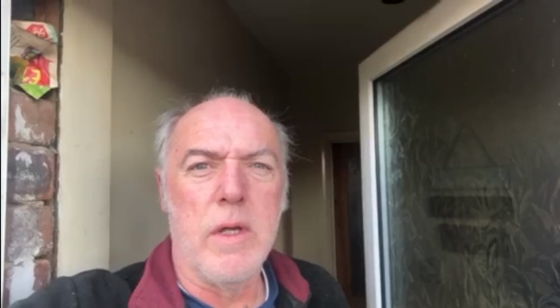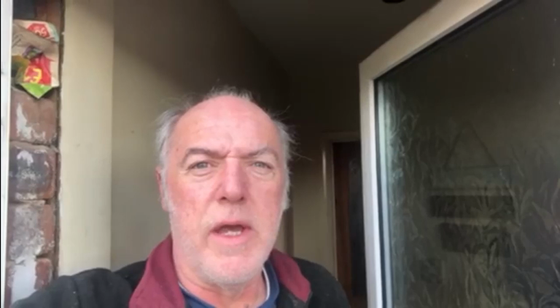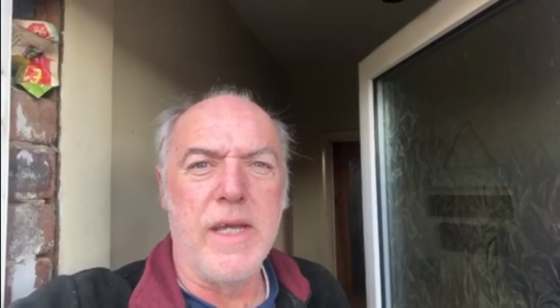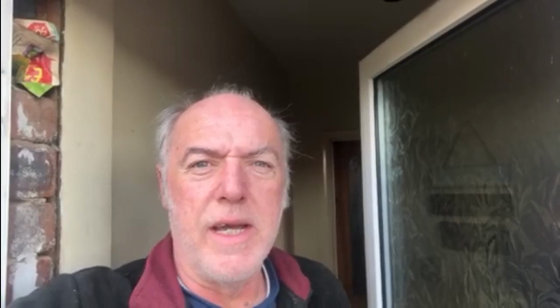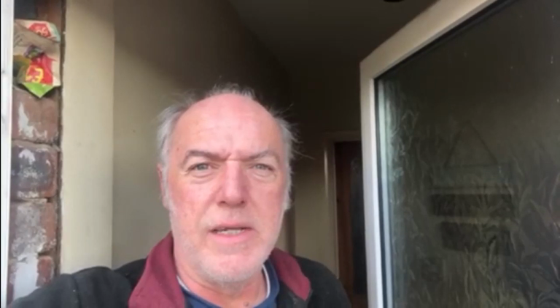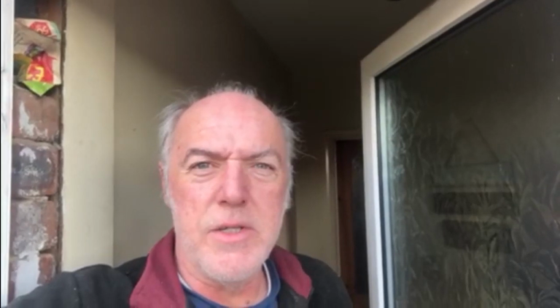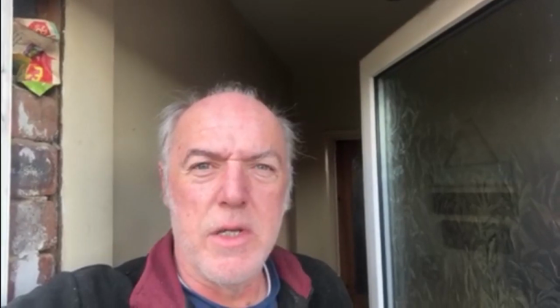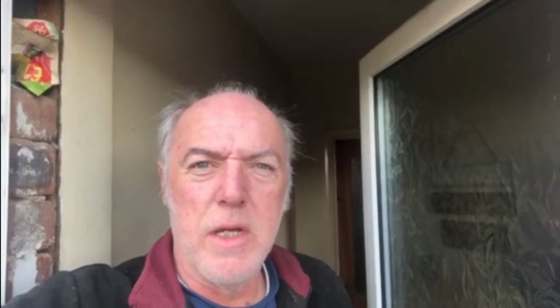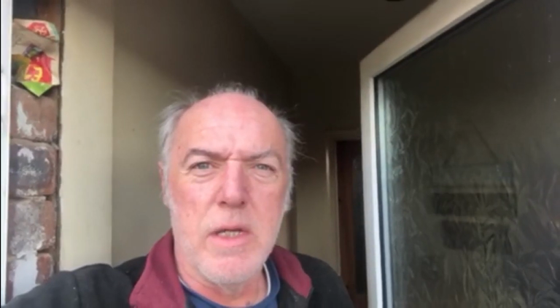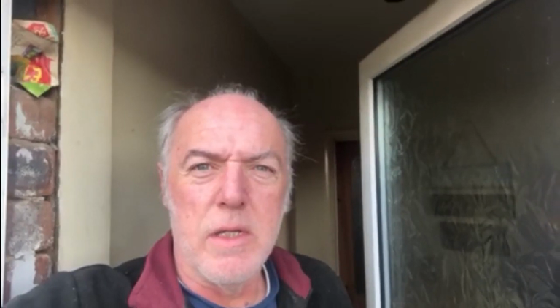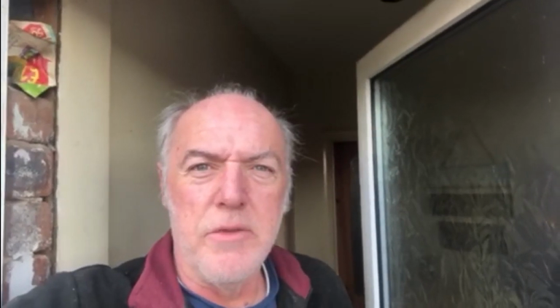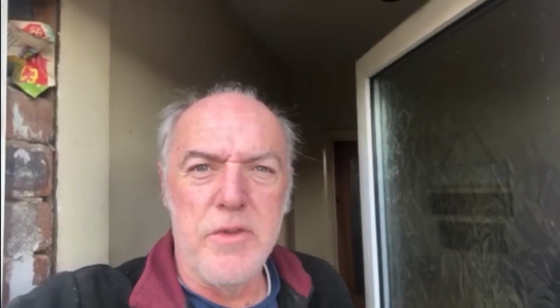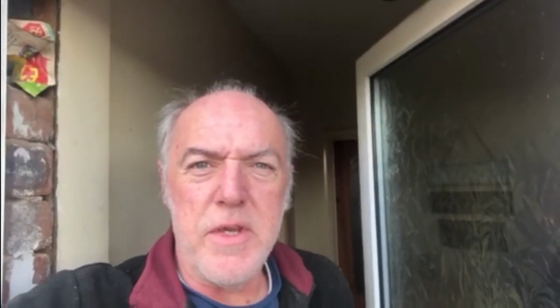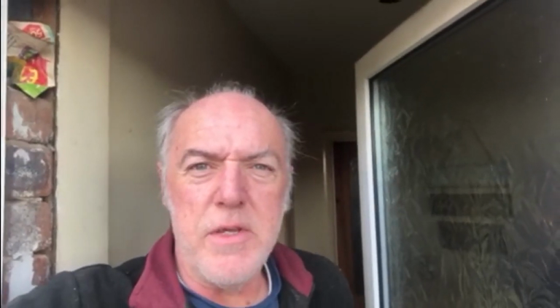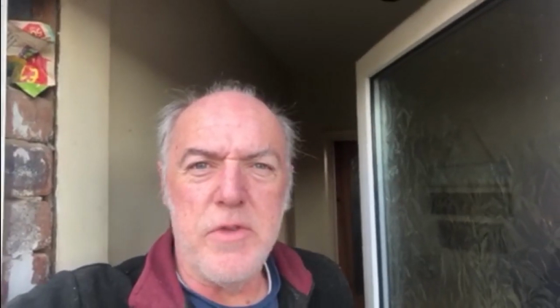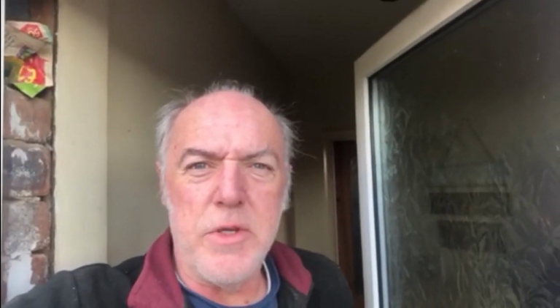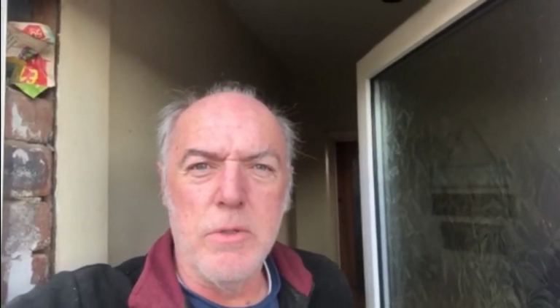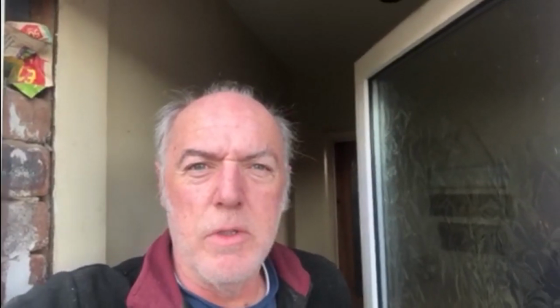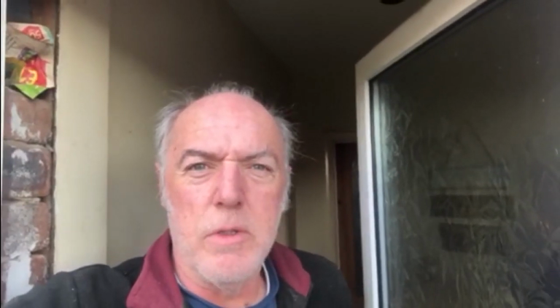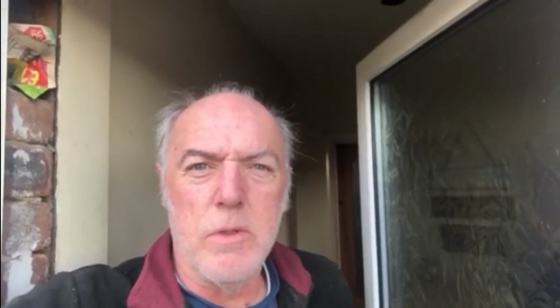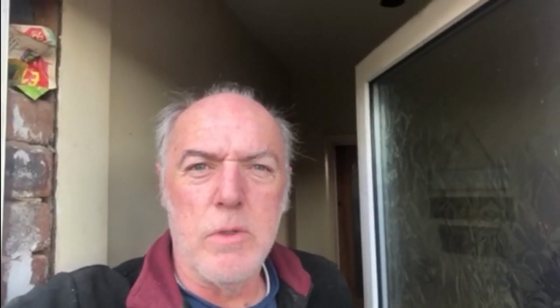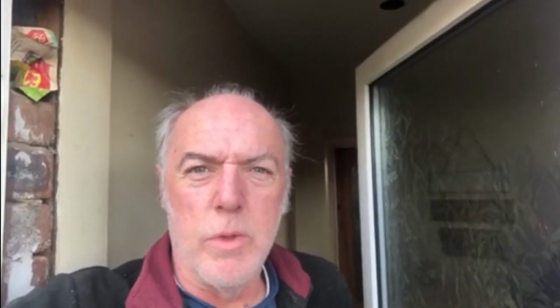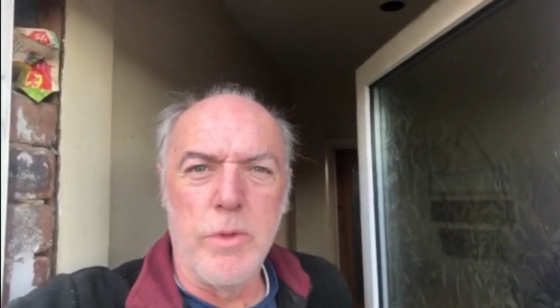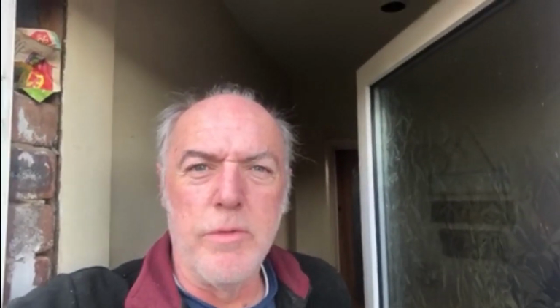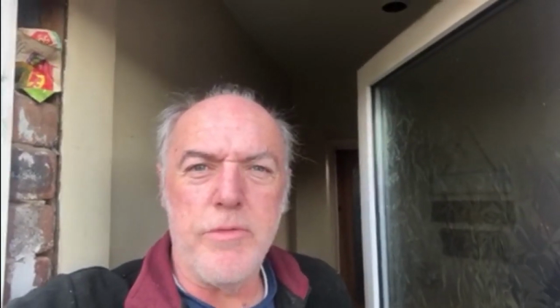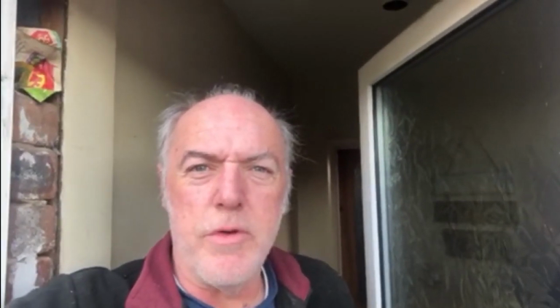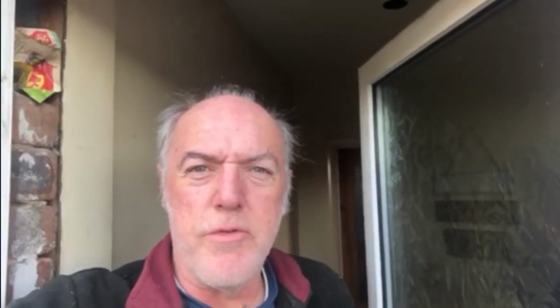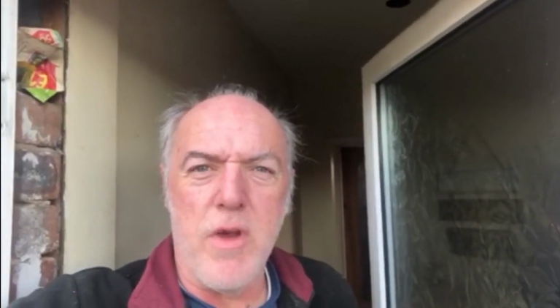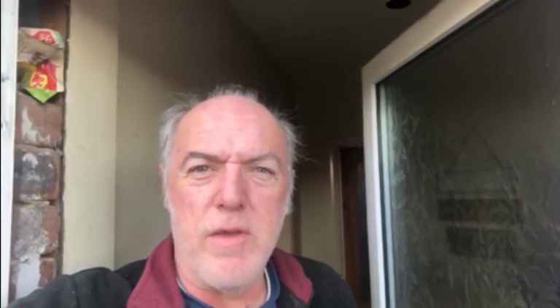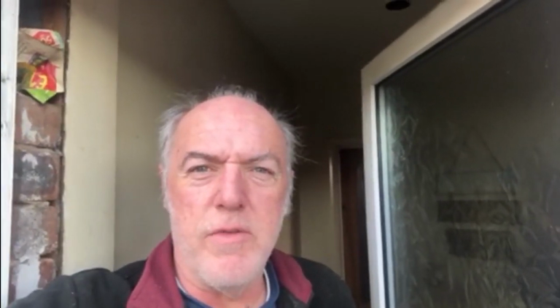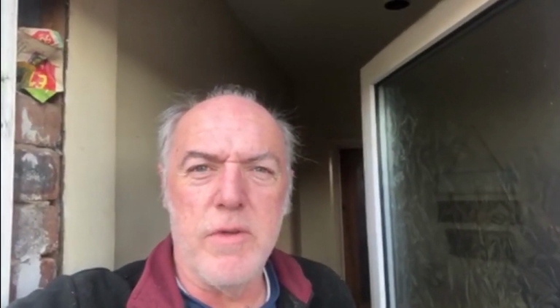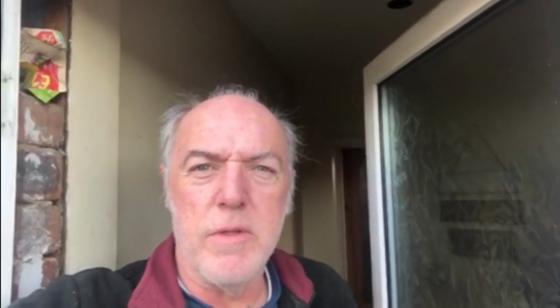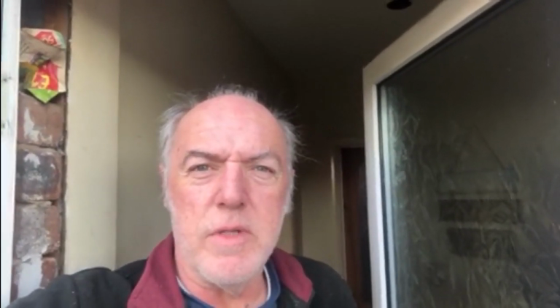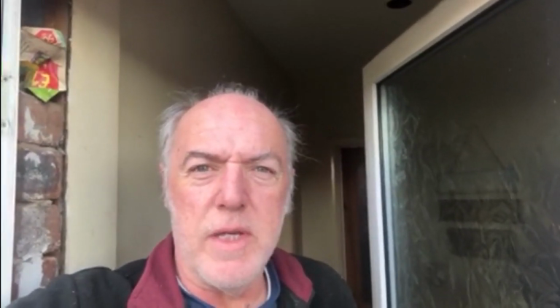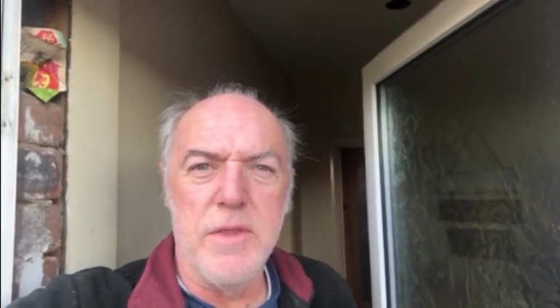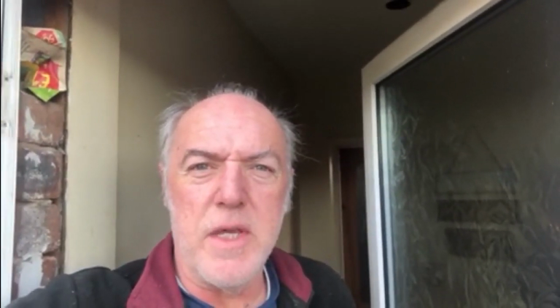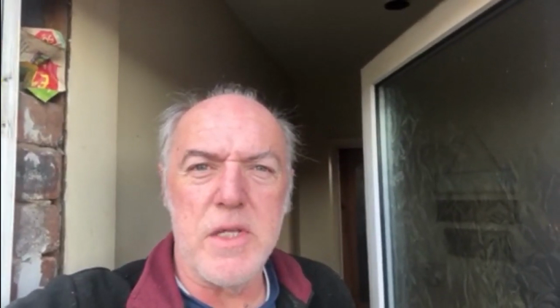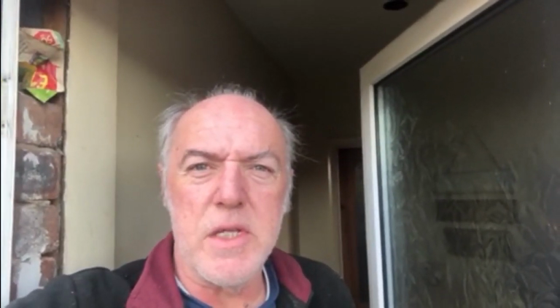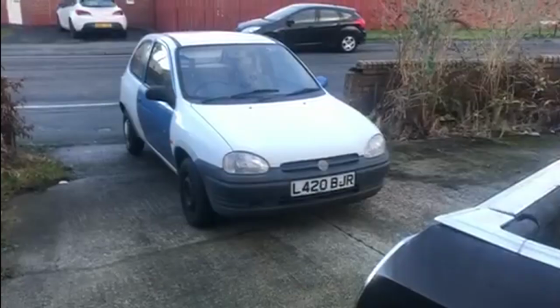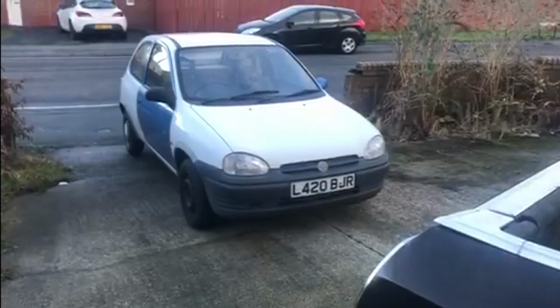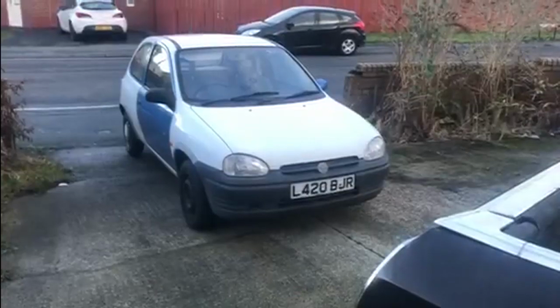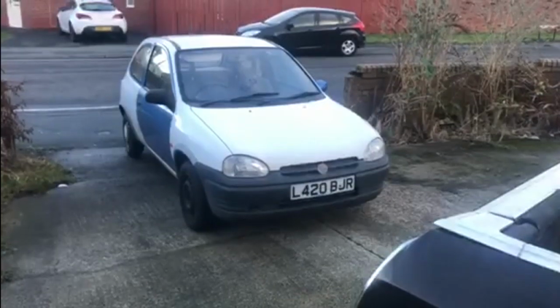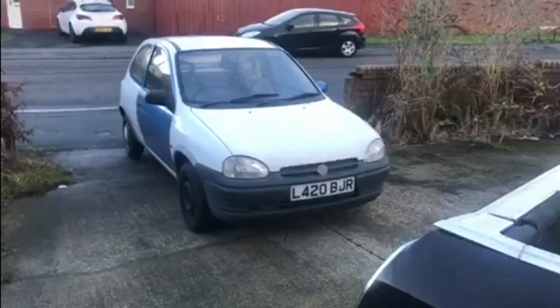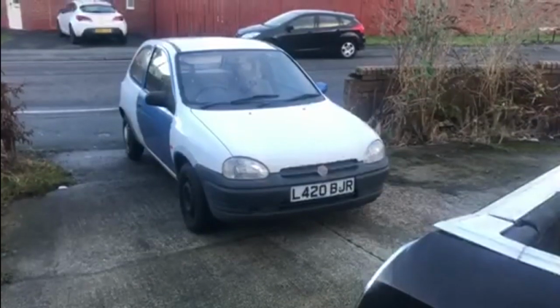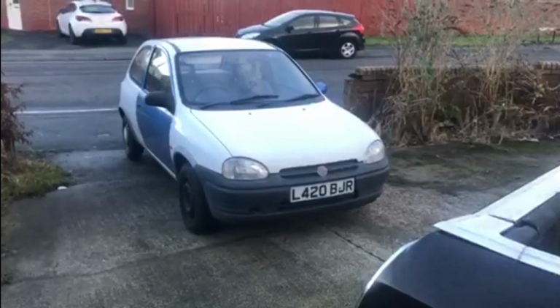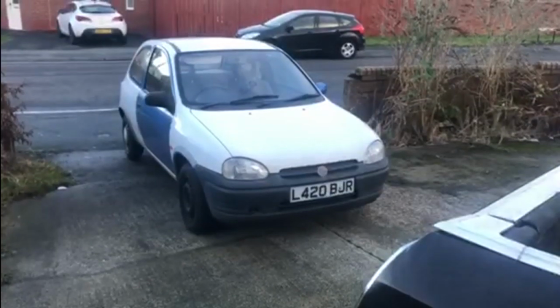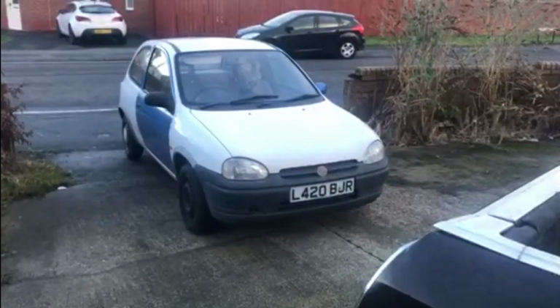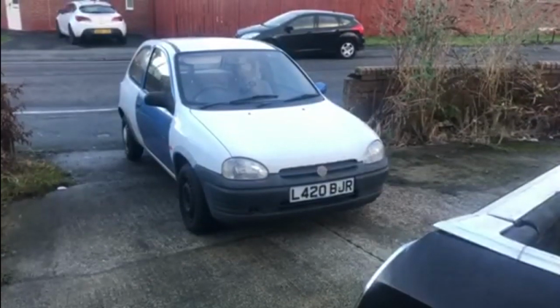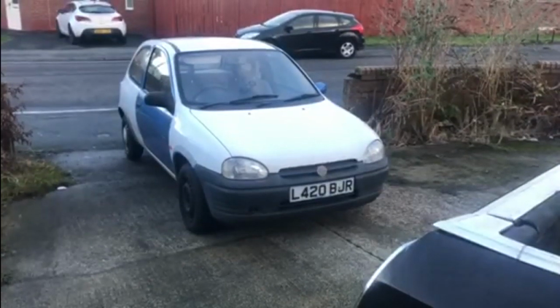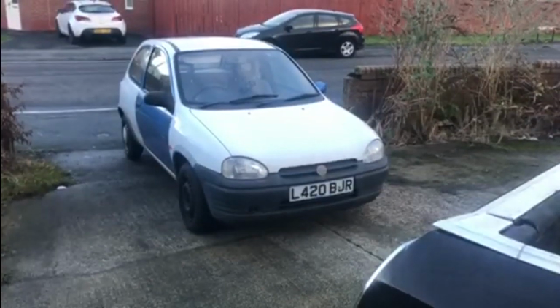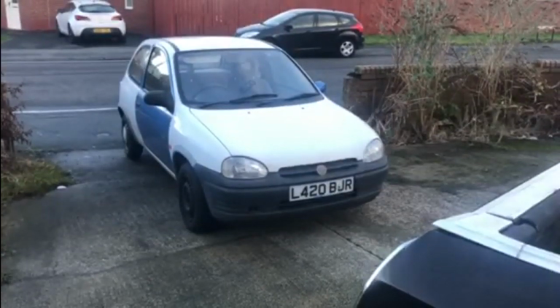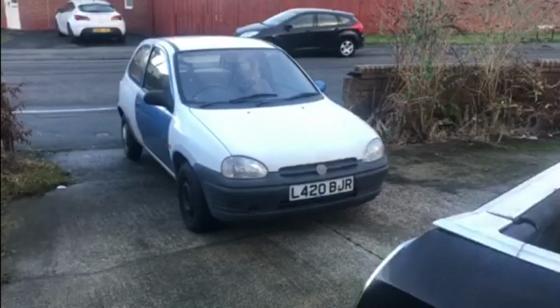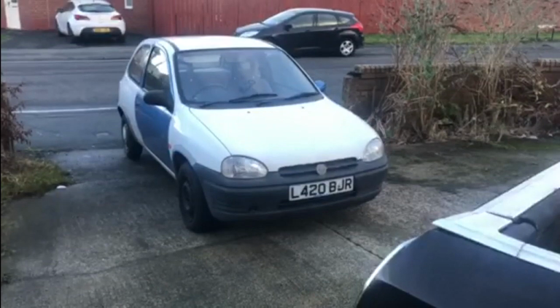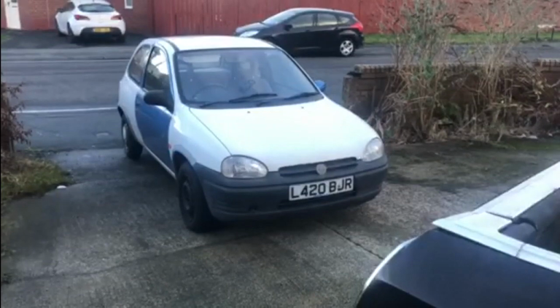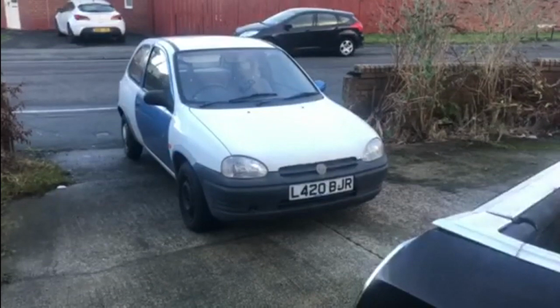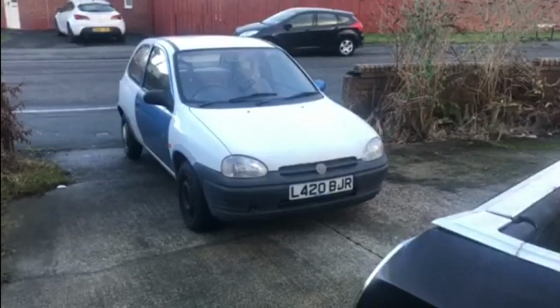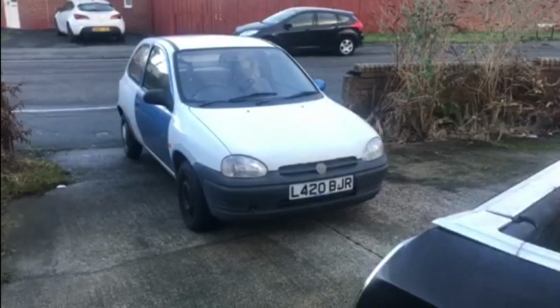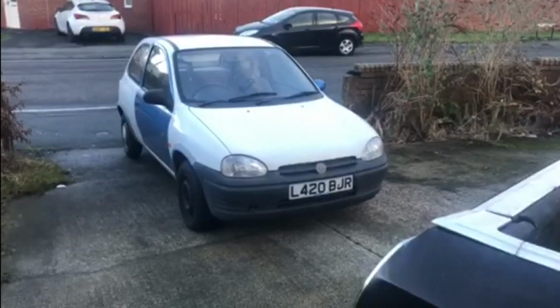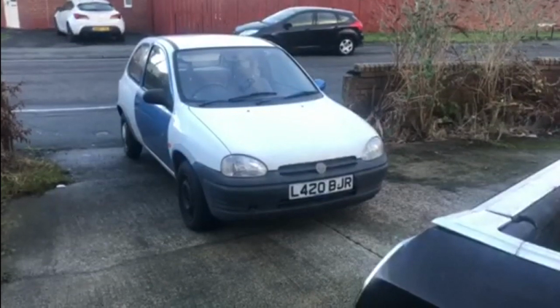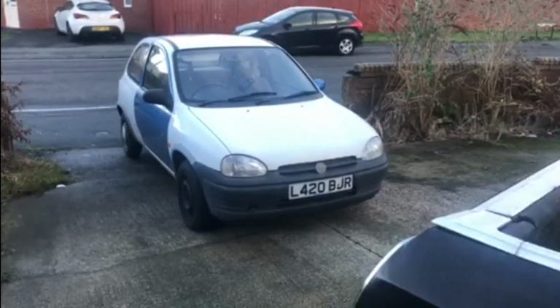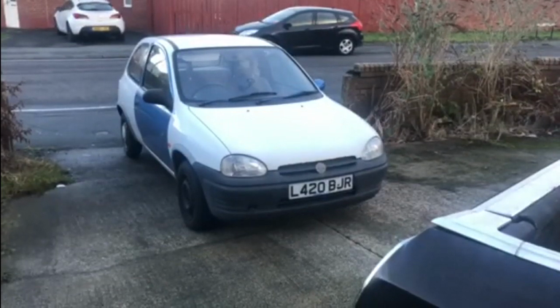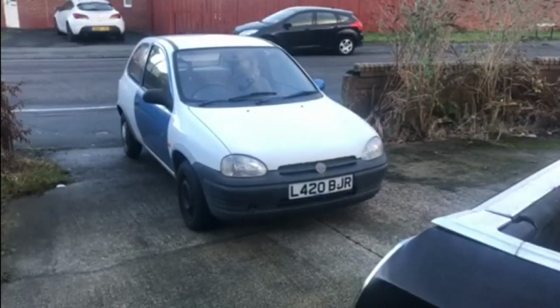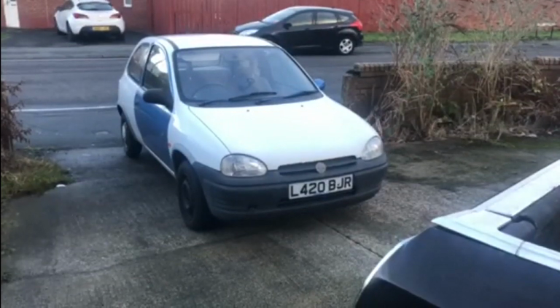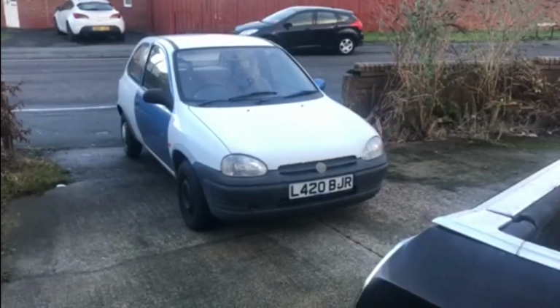Hey guys, in today's video we're going for a drive in this - a 1994 Vauxhall Corsa B.